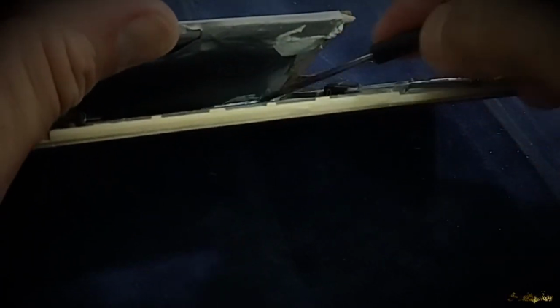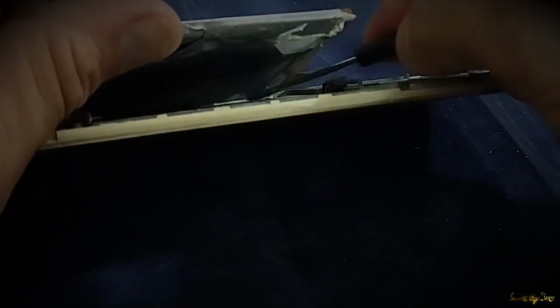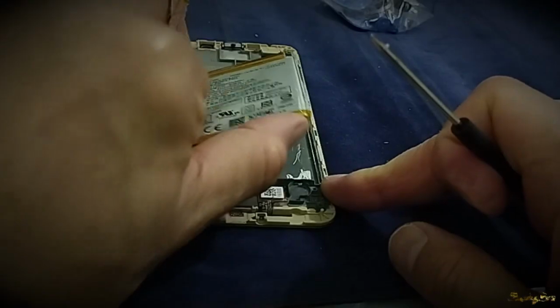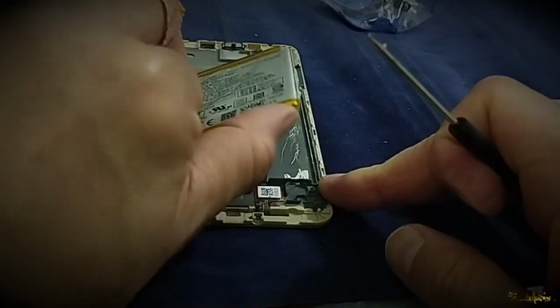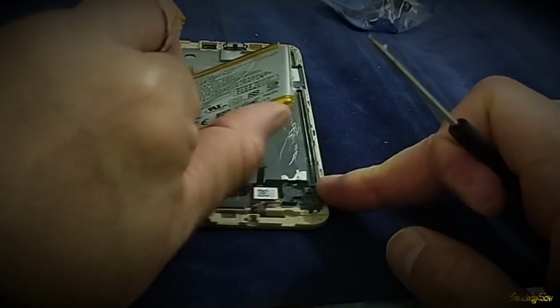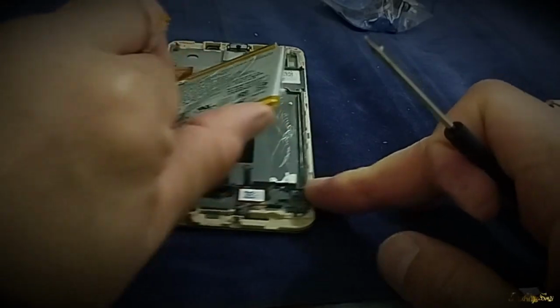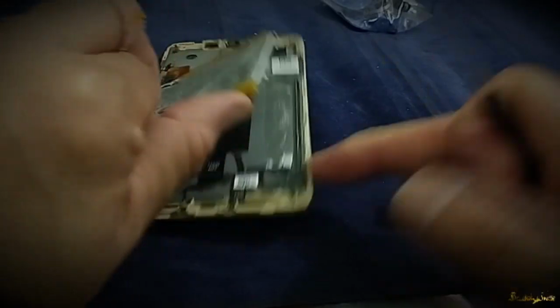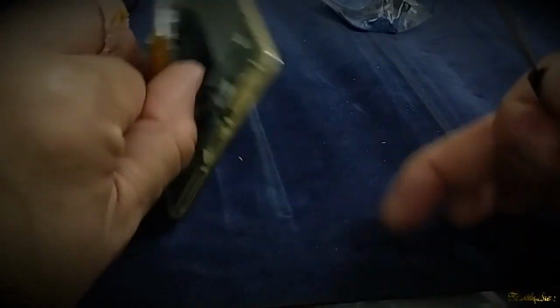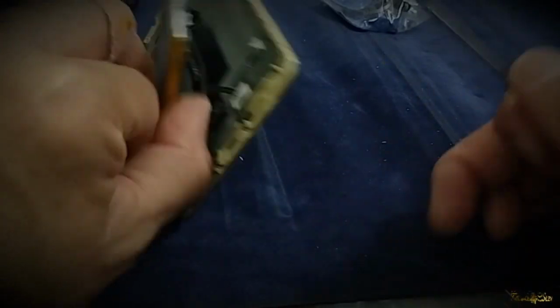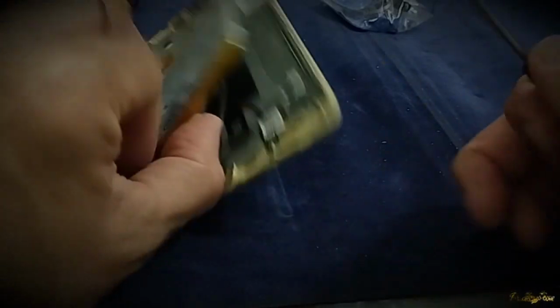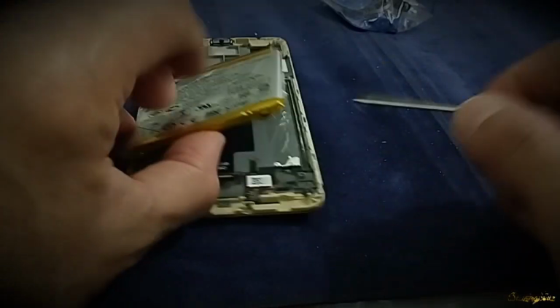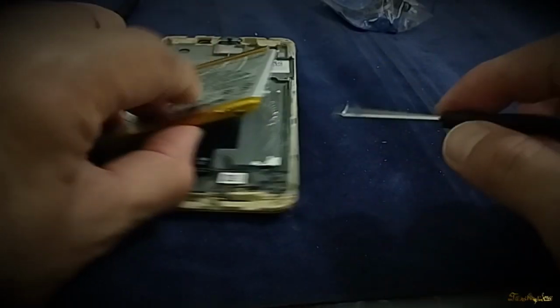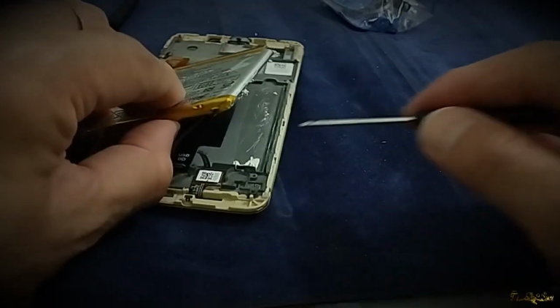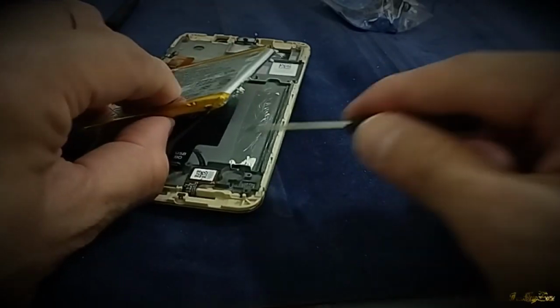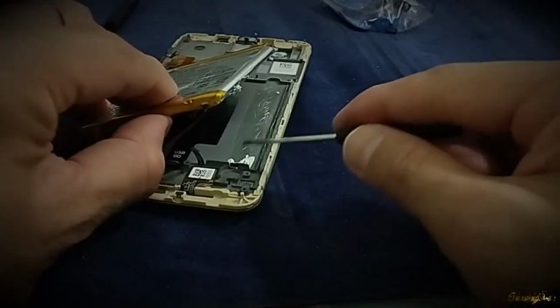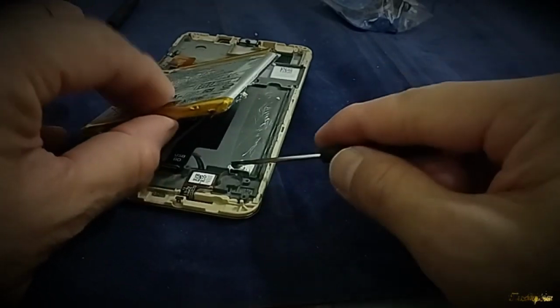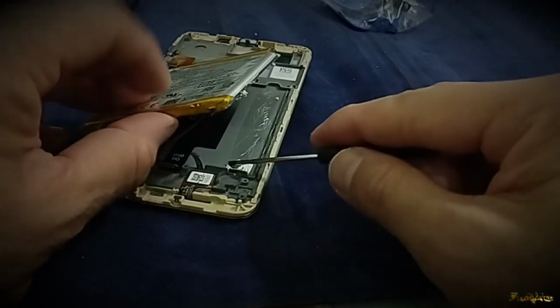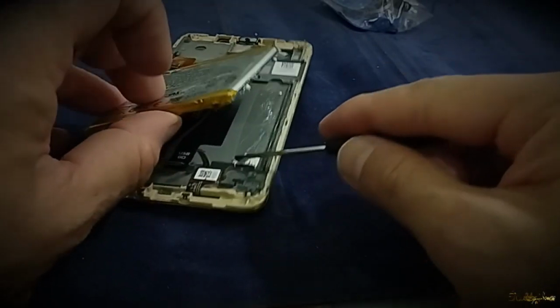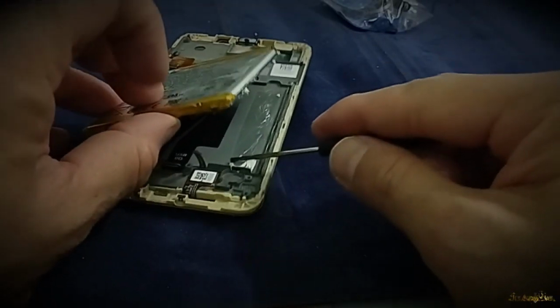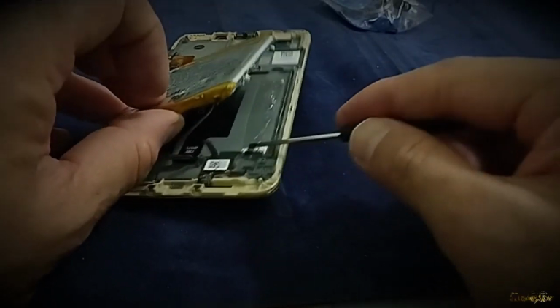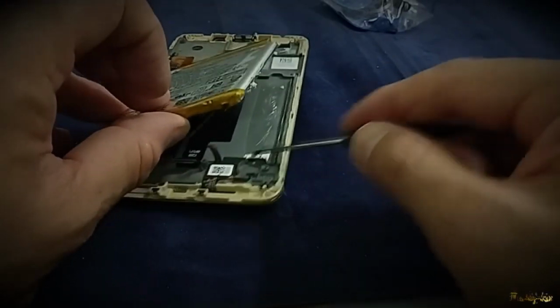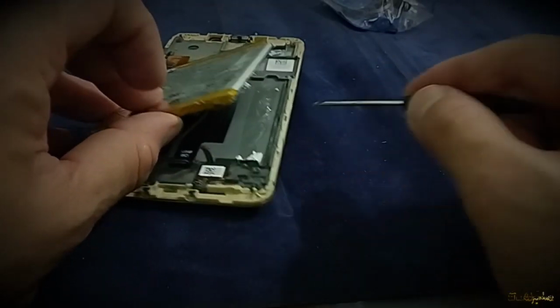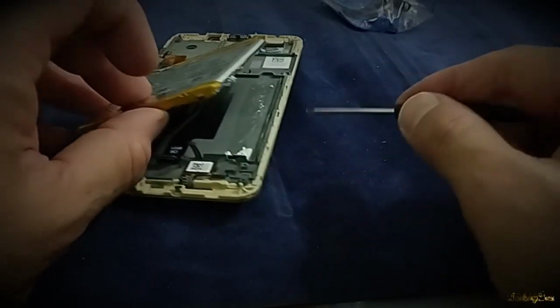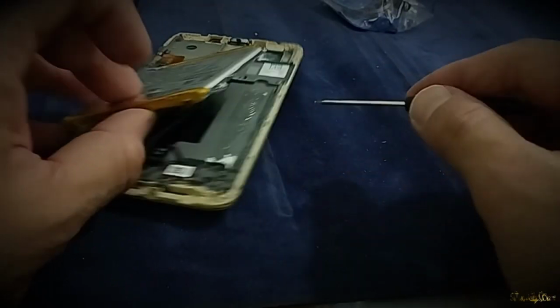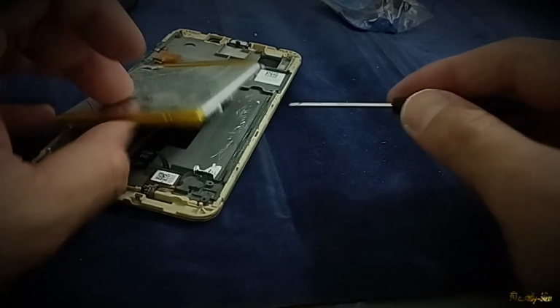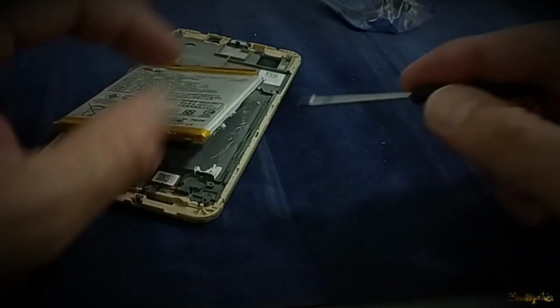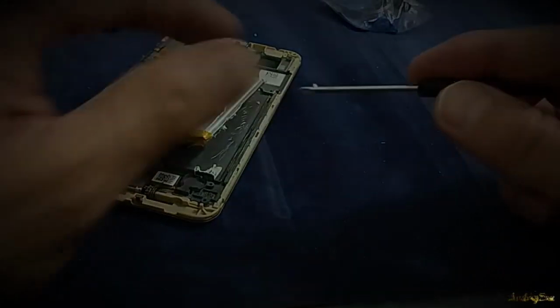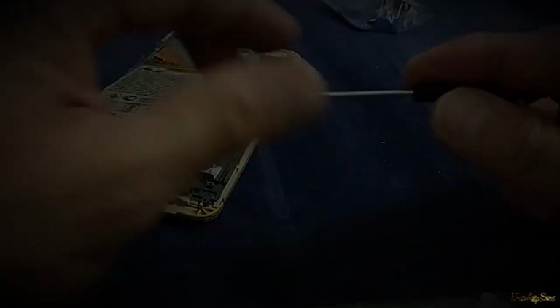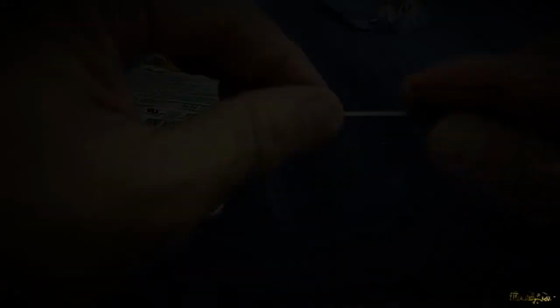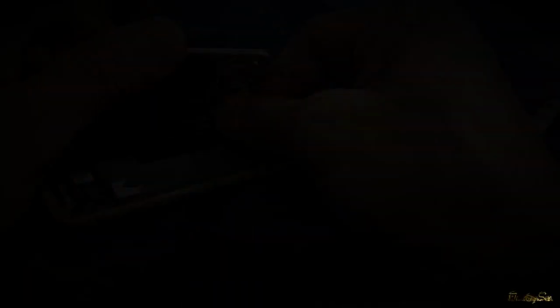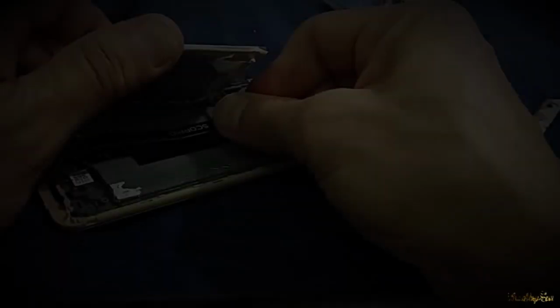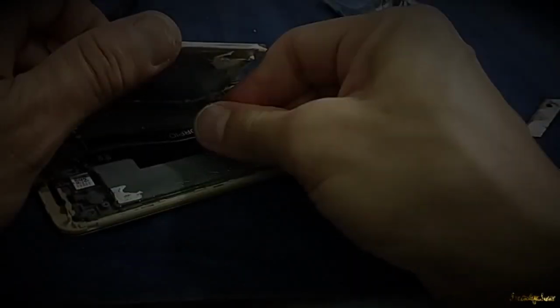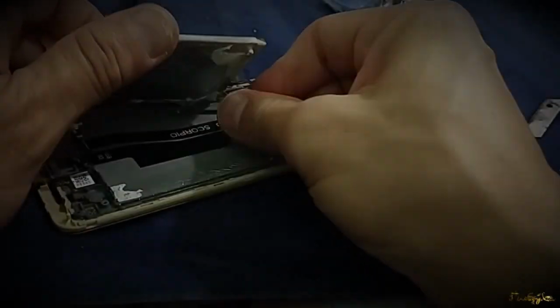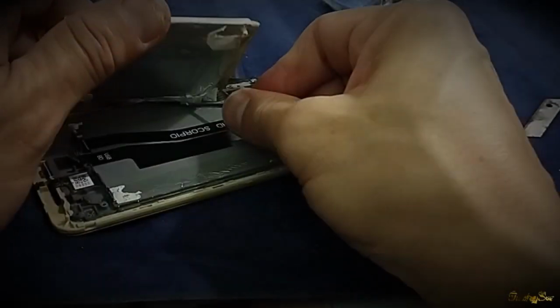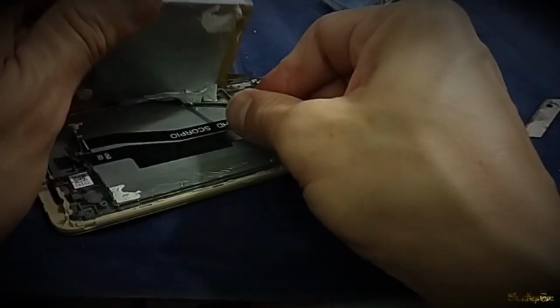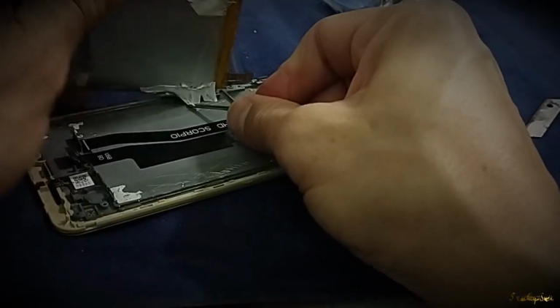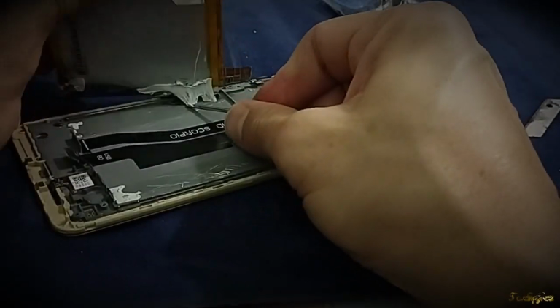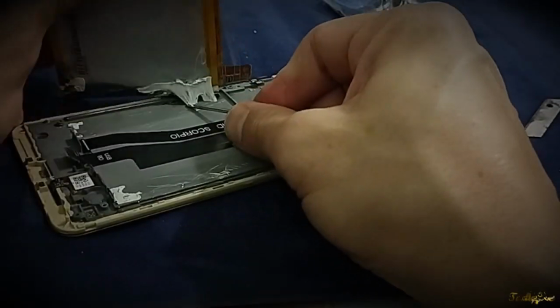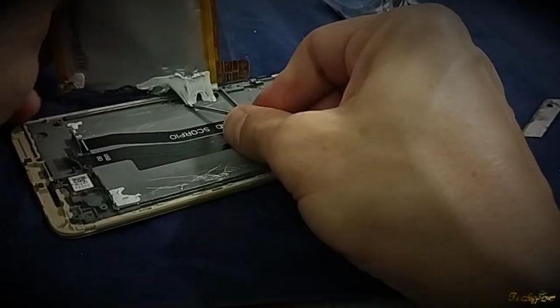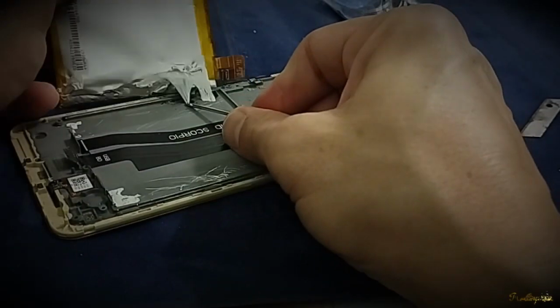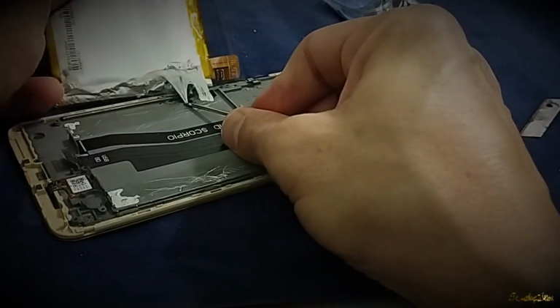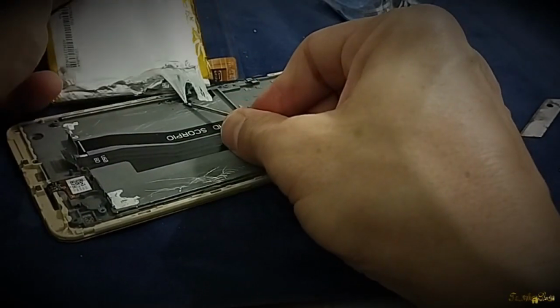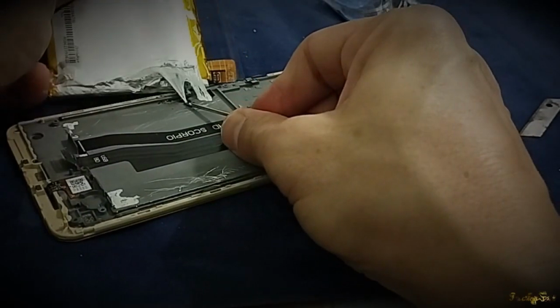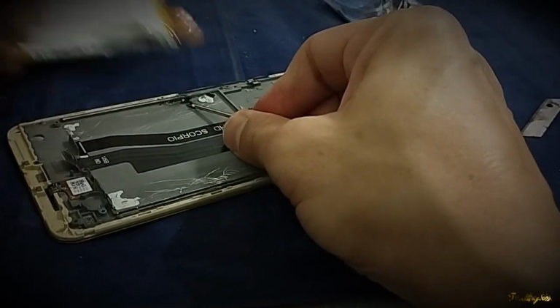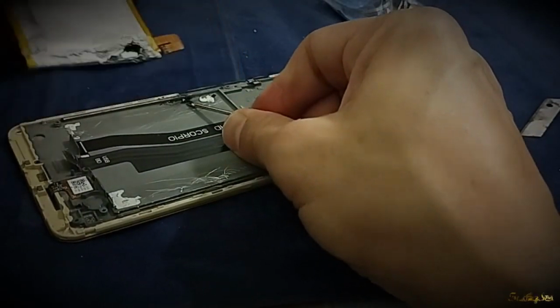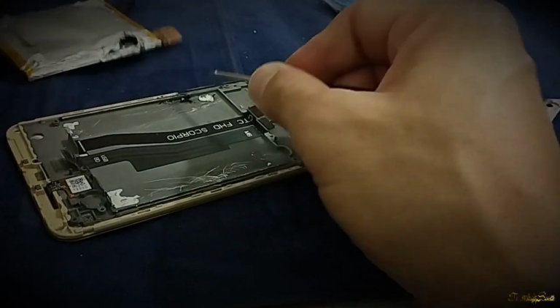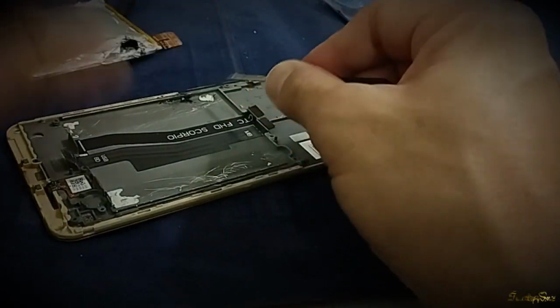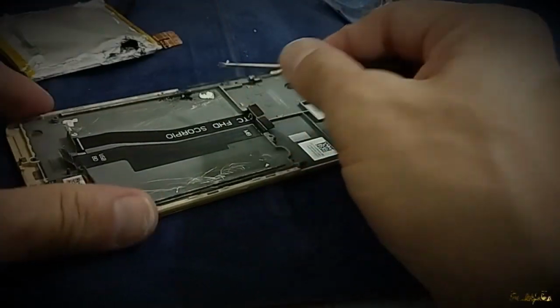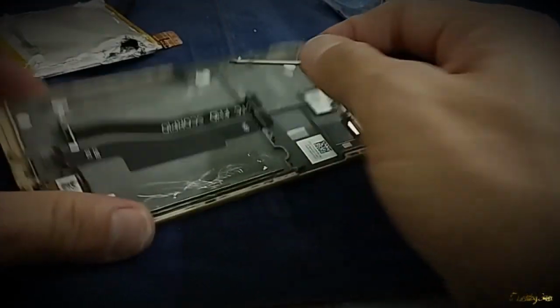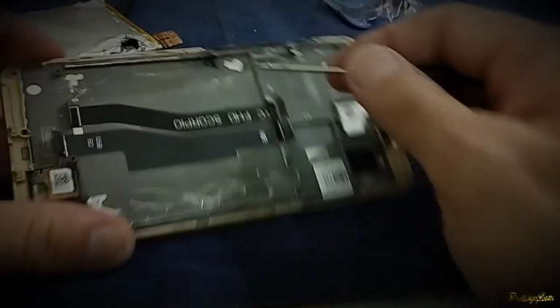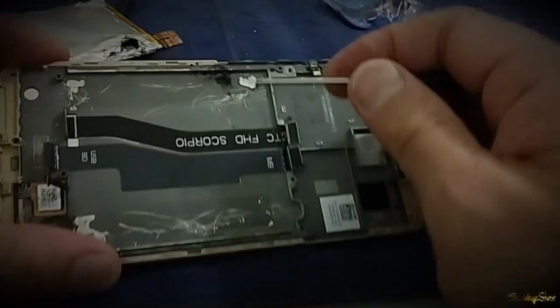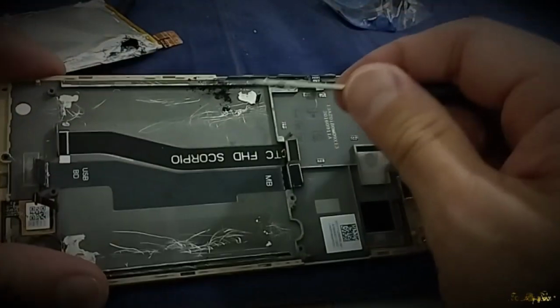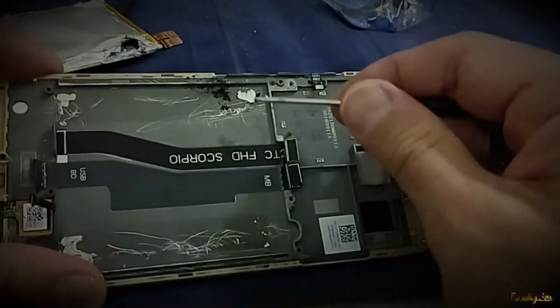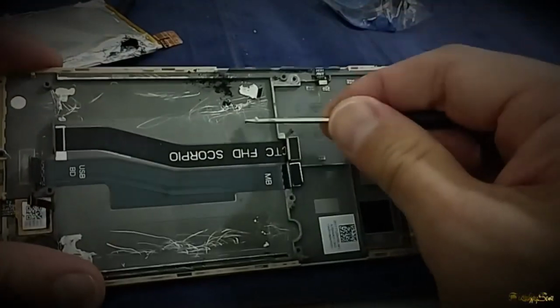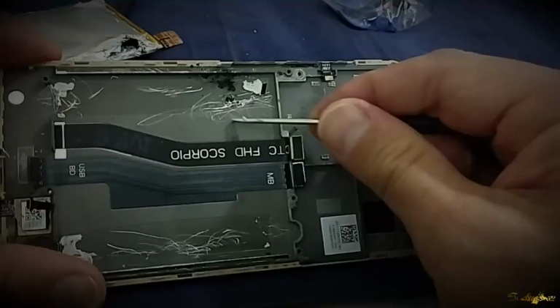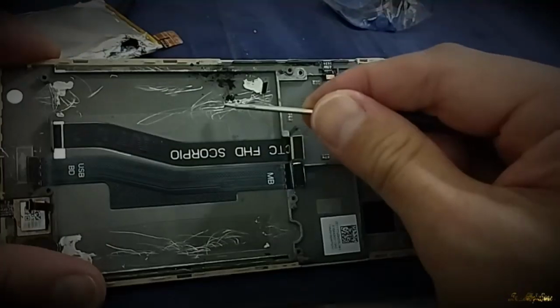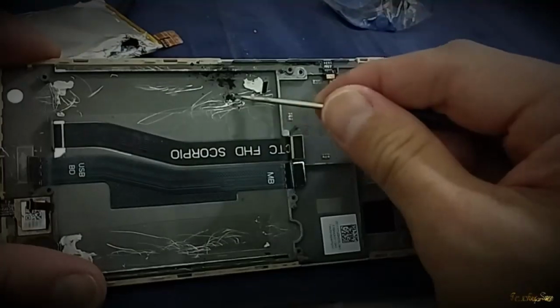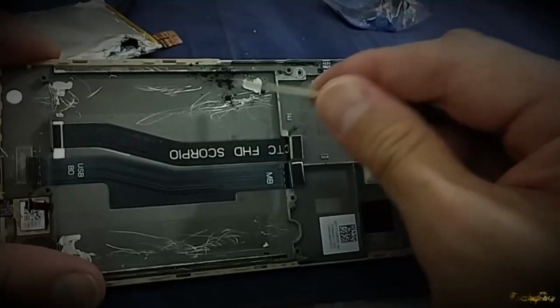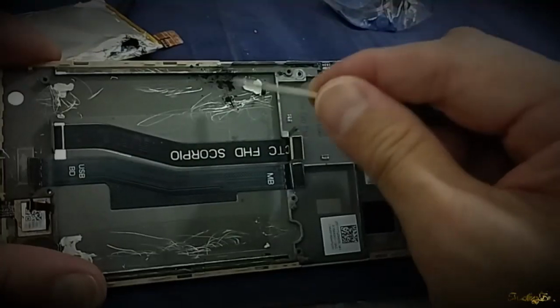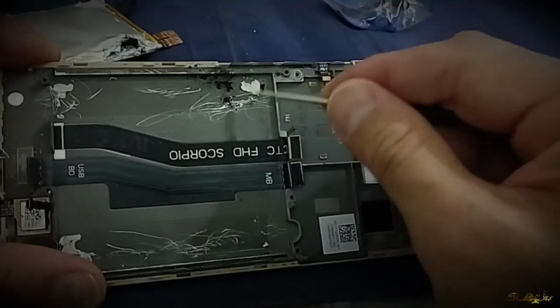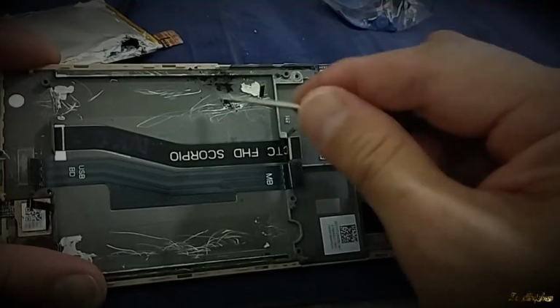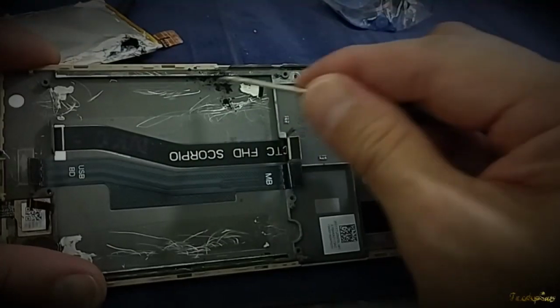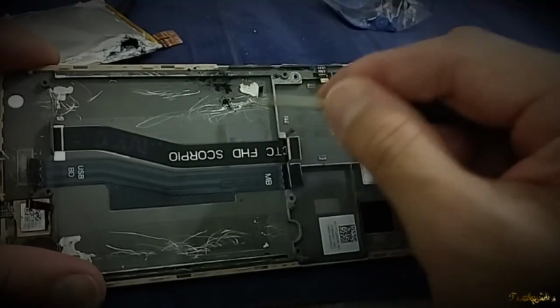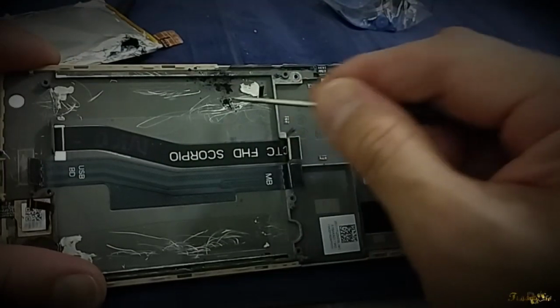I'm trying to be very careful because all I want is this cable. Yeah — finally, look at that: burnt thing, see — it's charcoal.